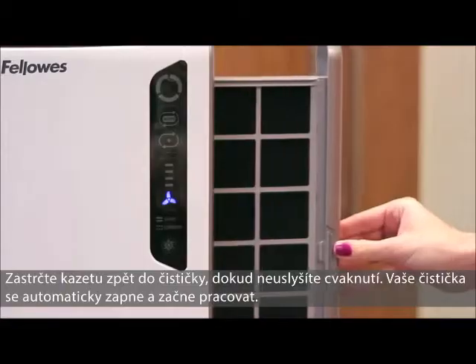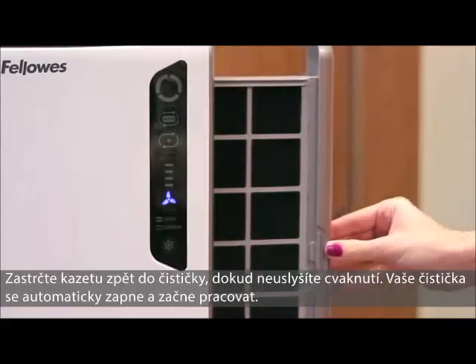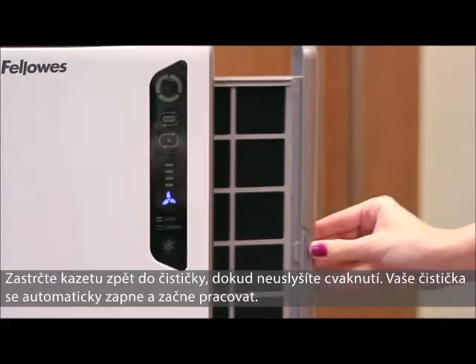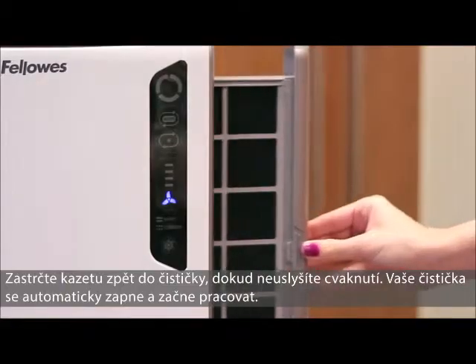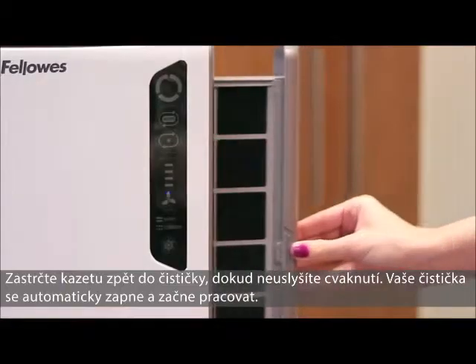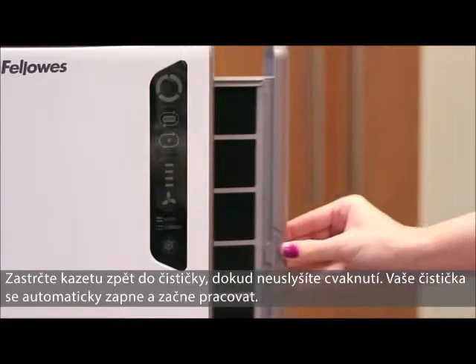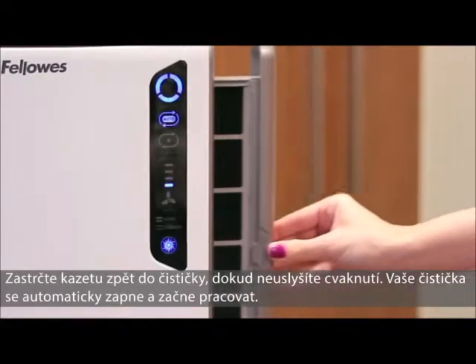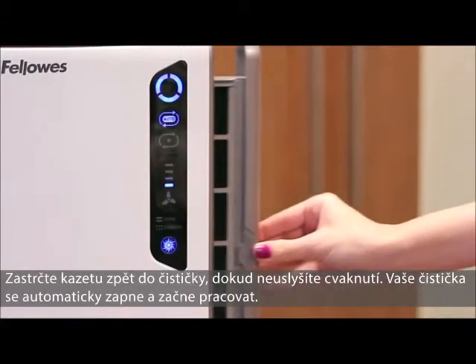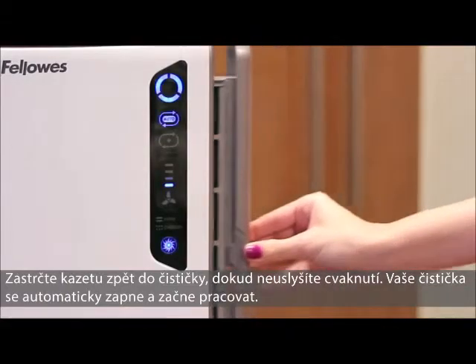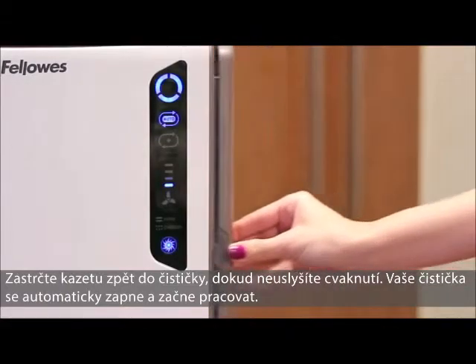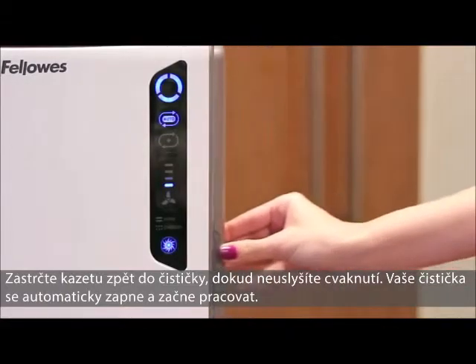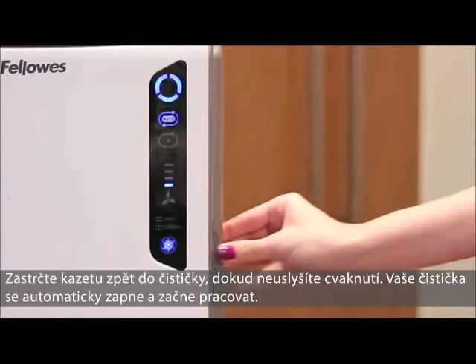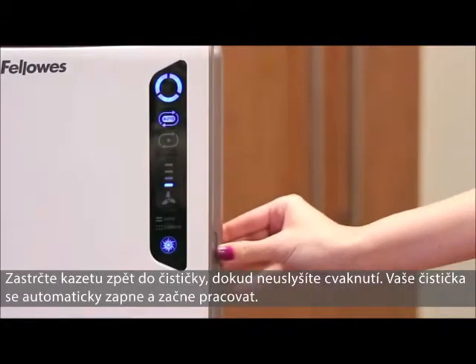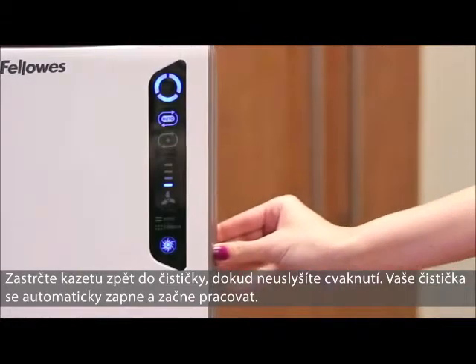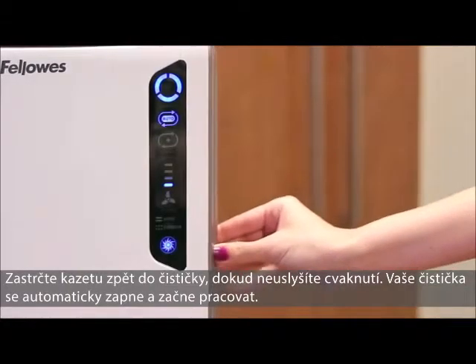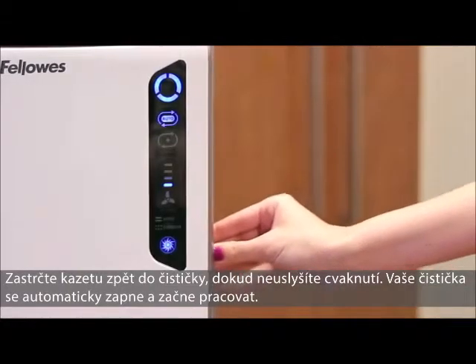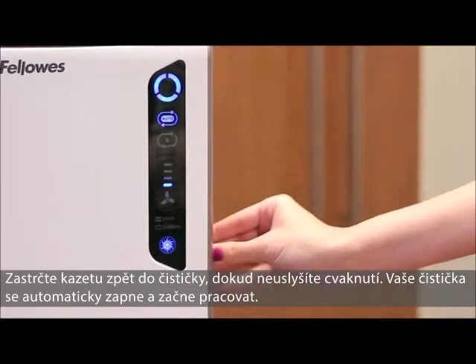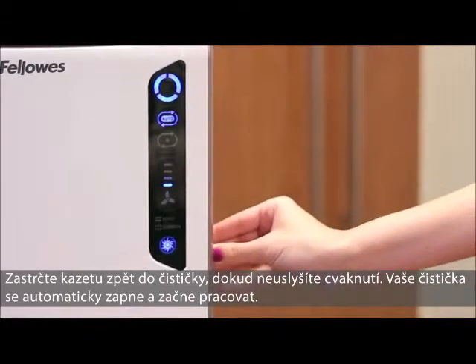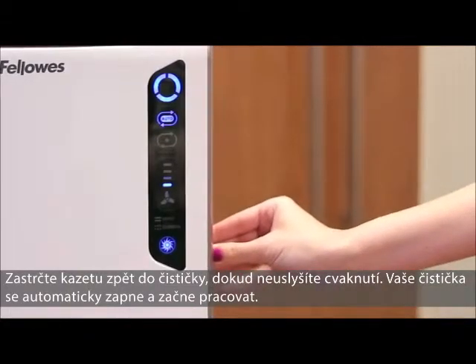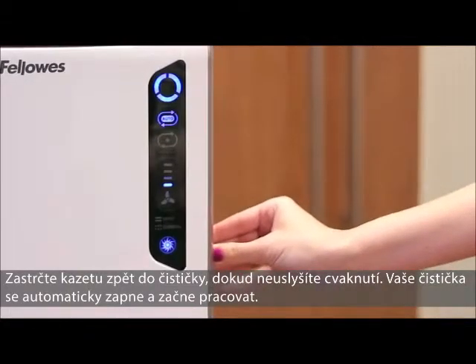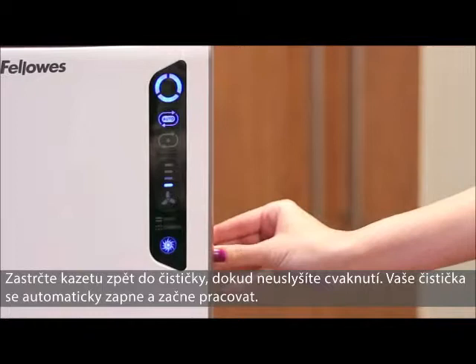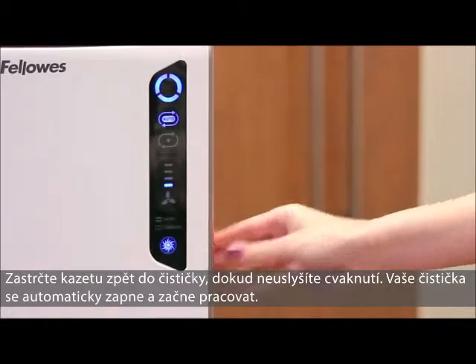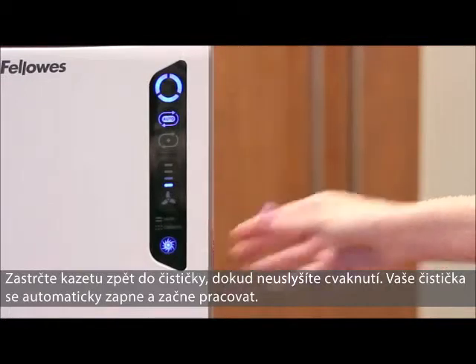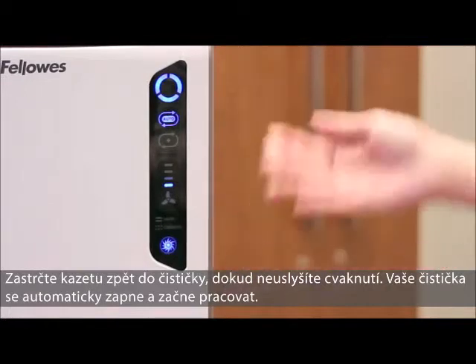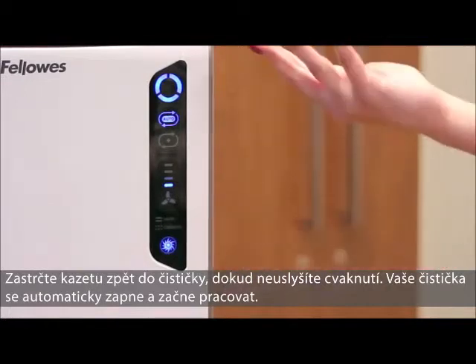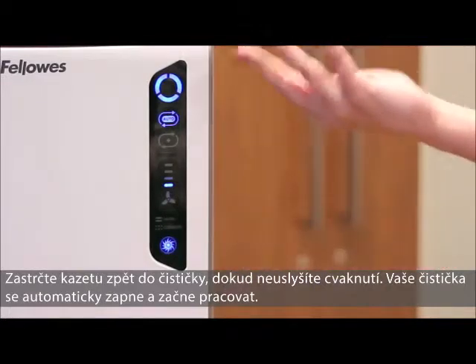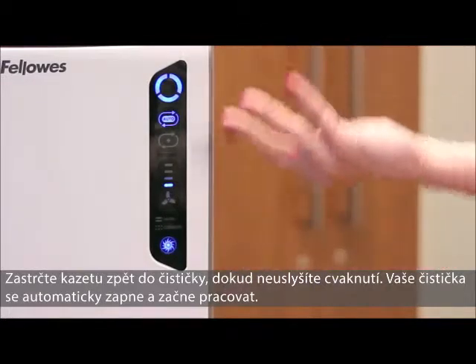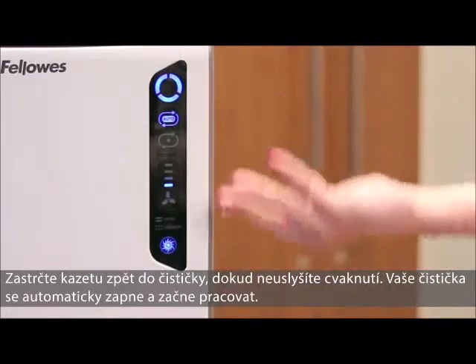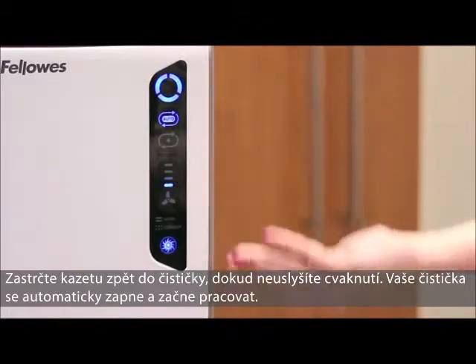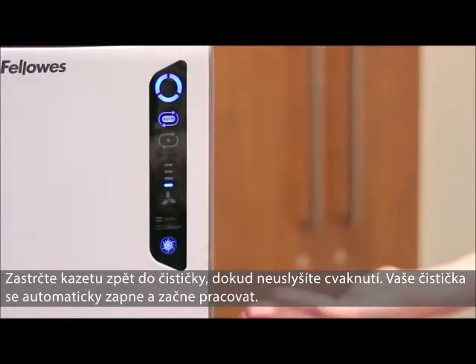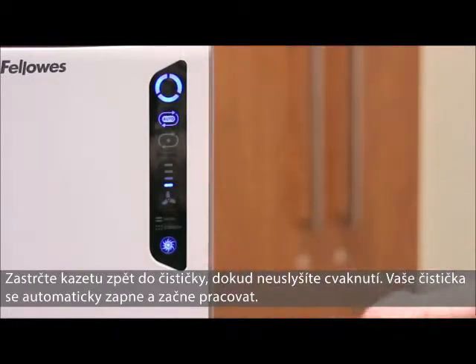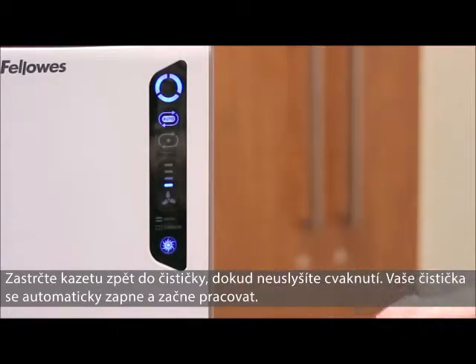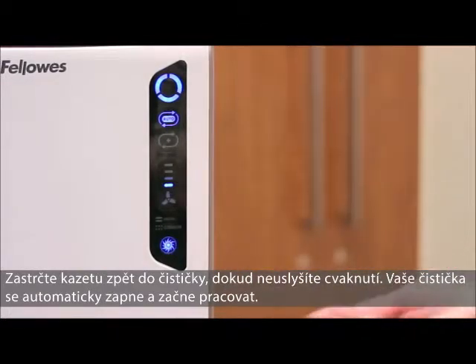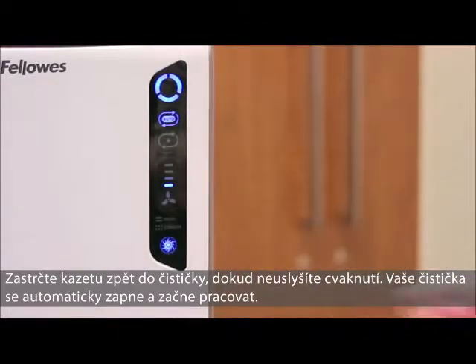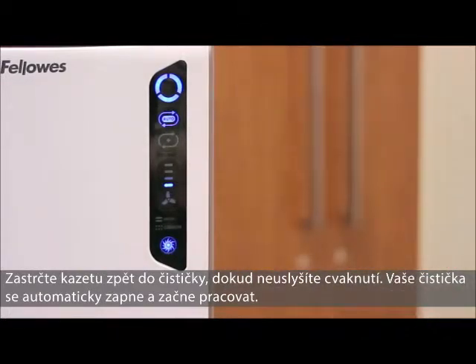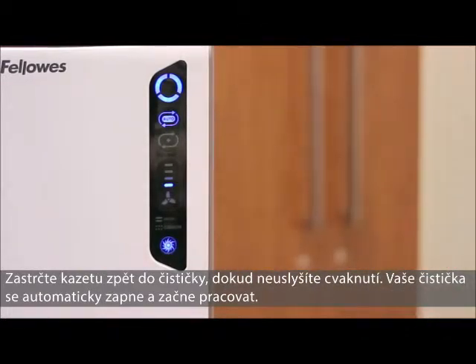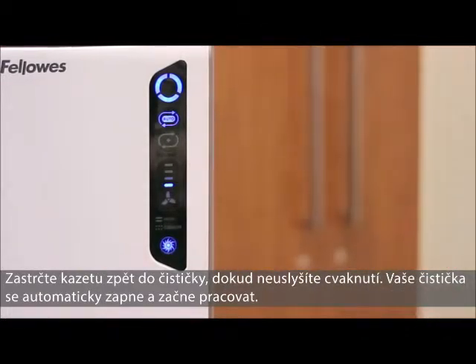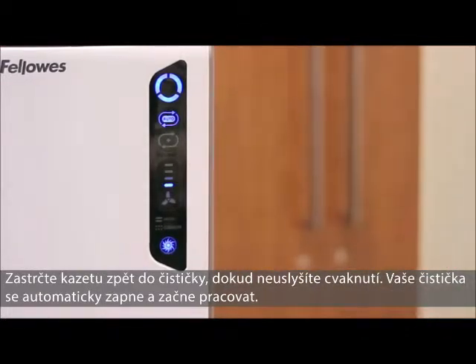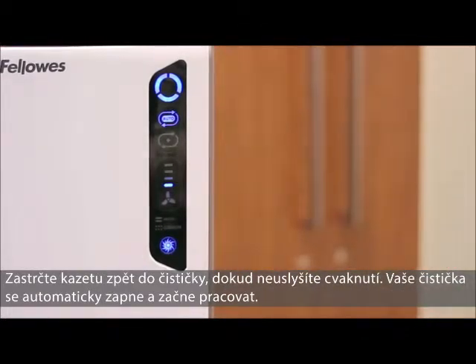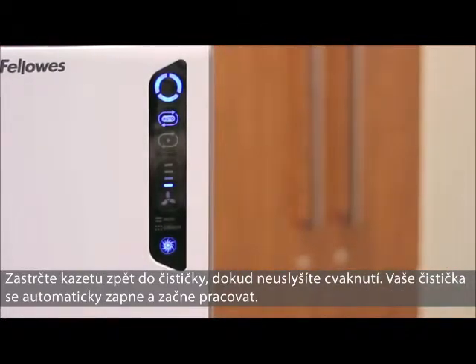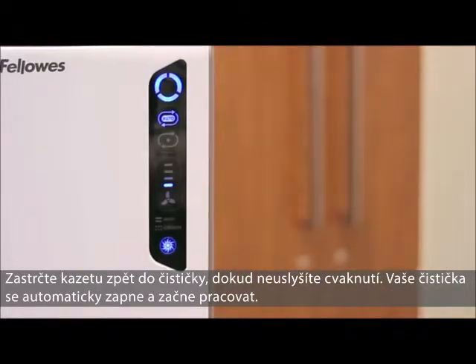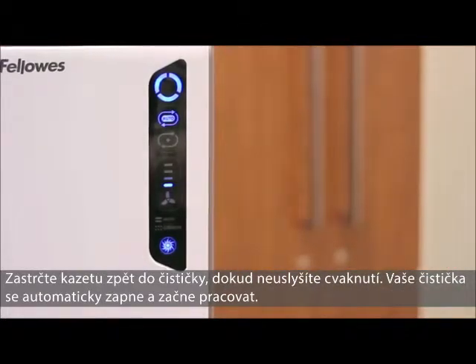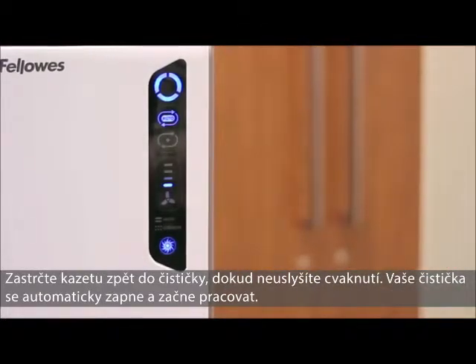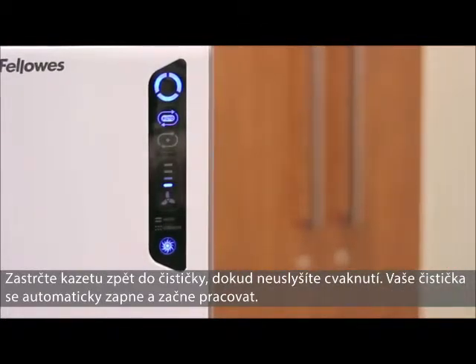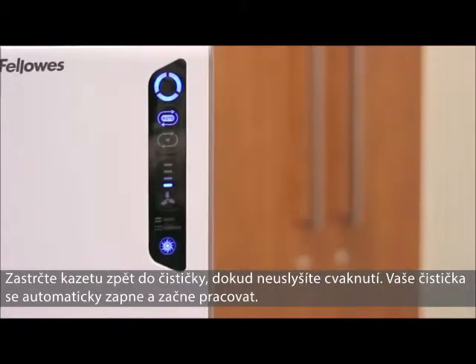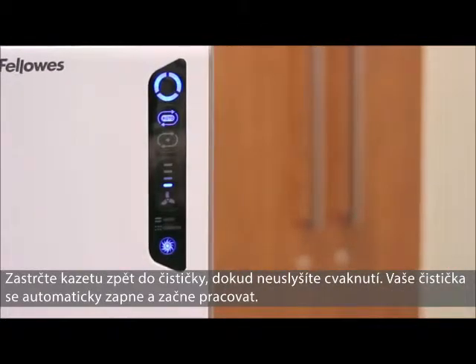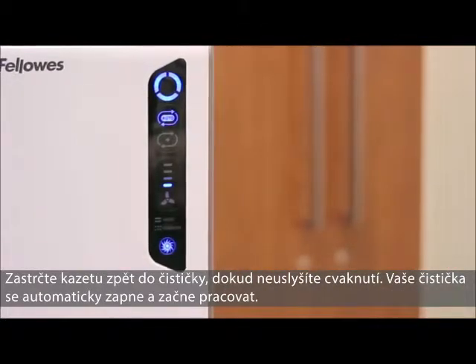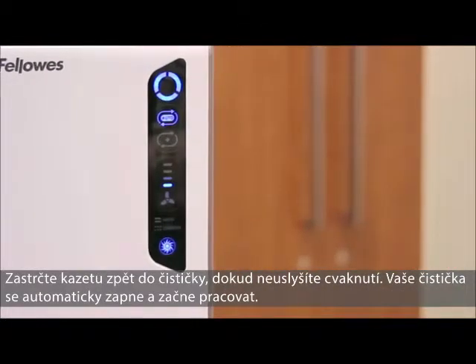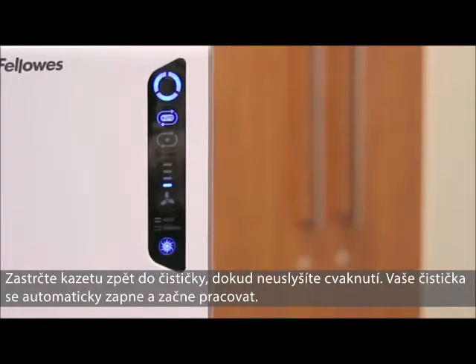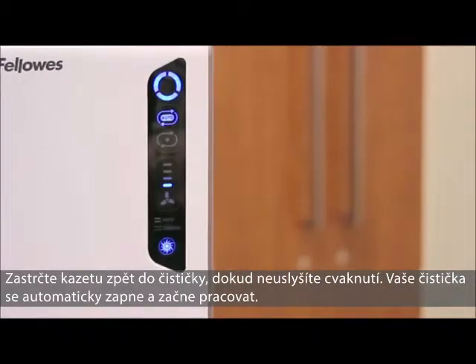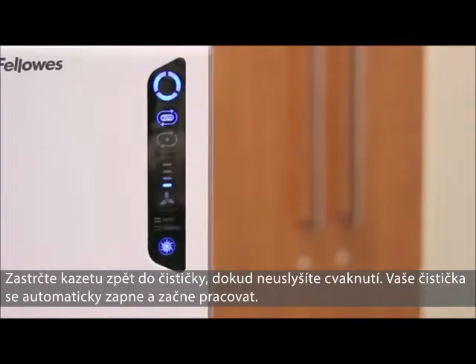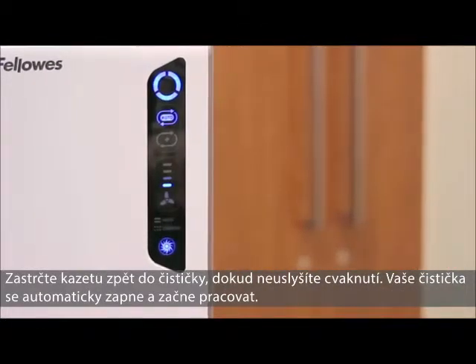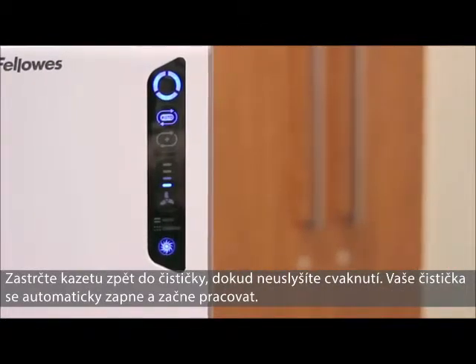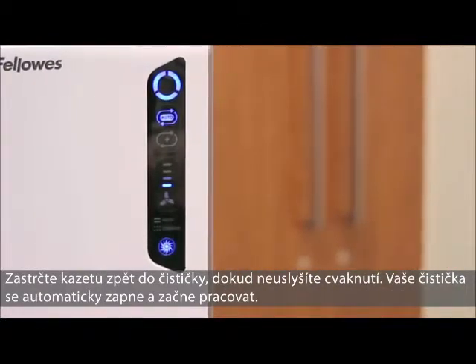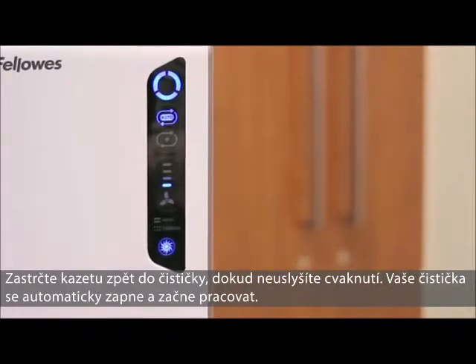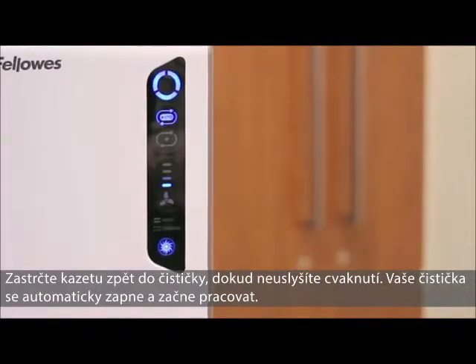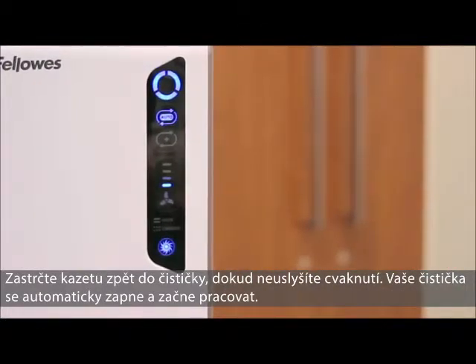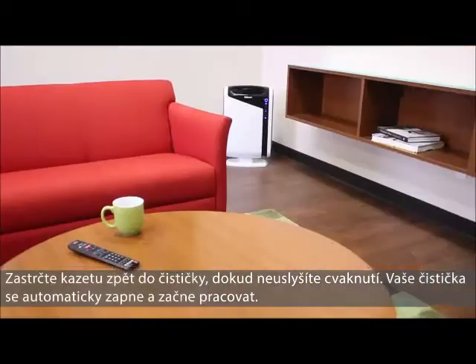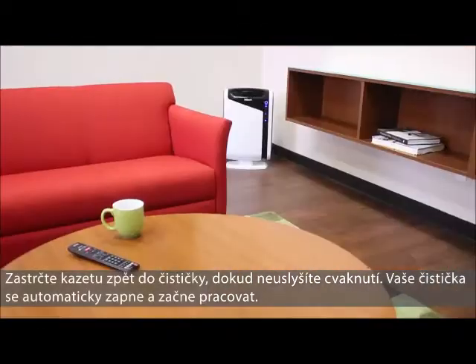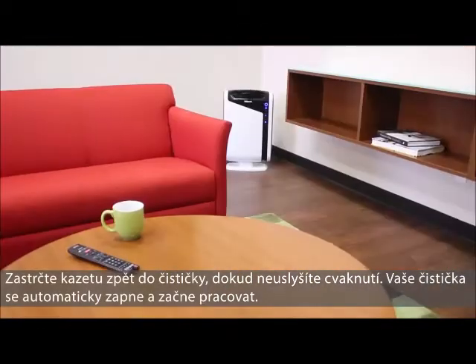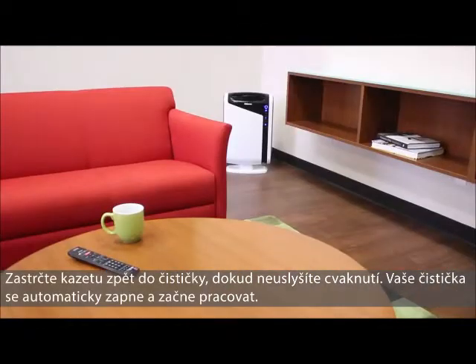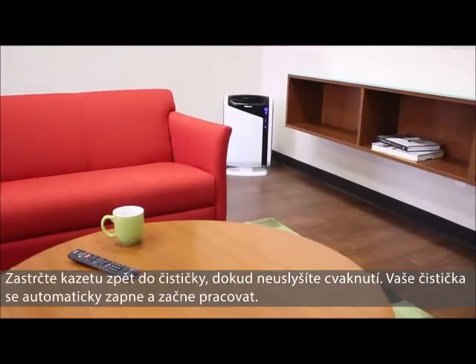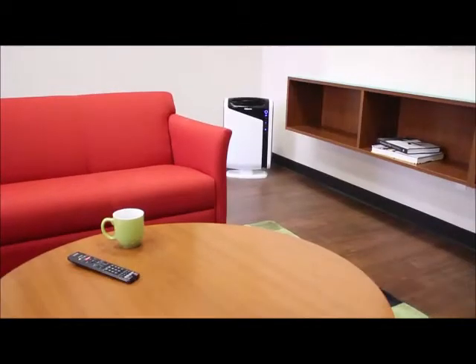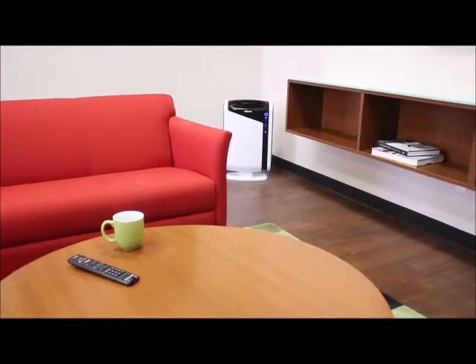Next, simply push the drawer back into the air purifier until a click is heard, and your air purifier will automatically turn back on and resume functioning.